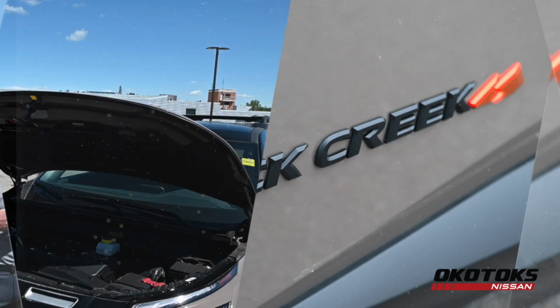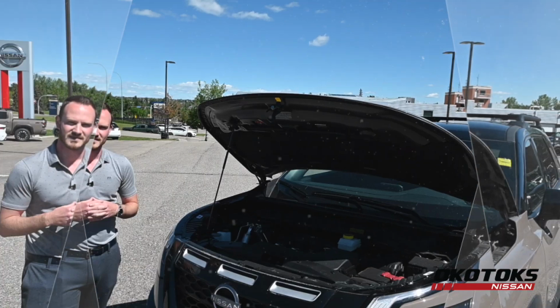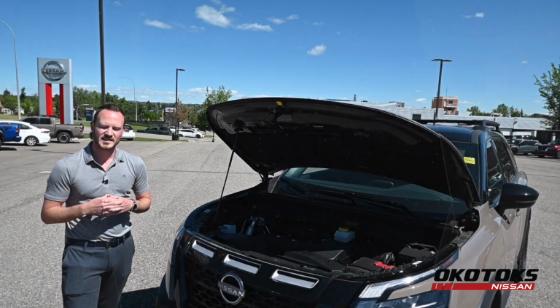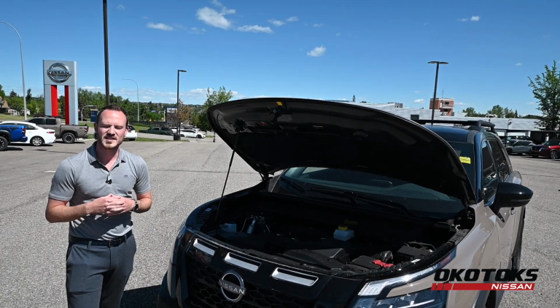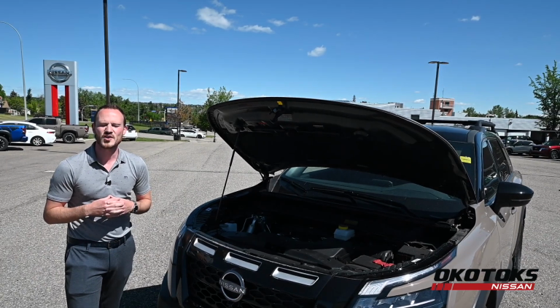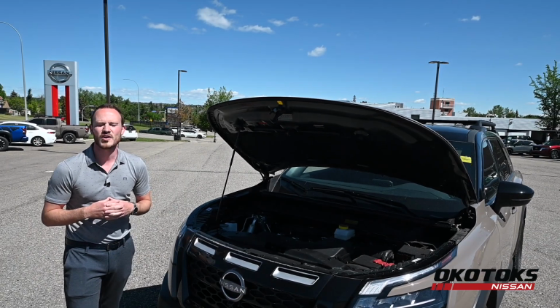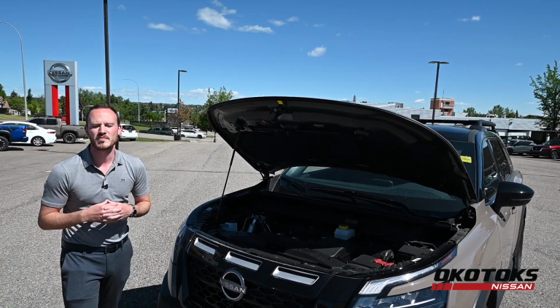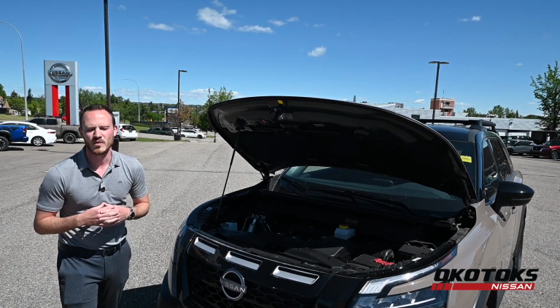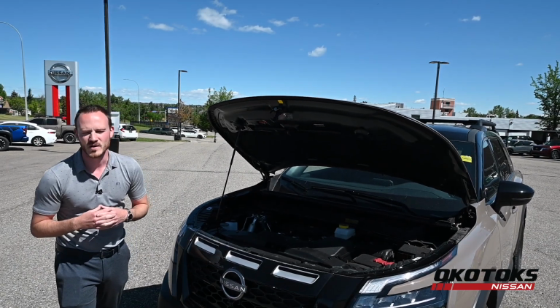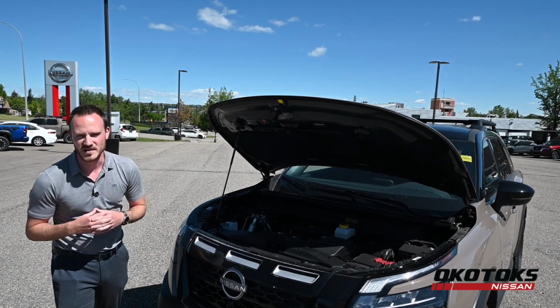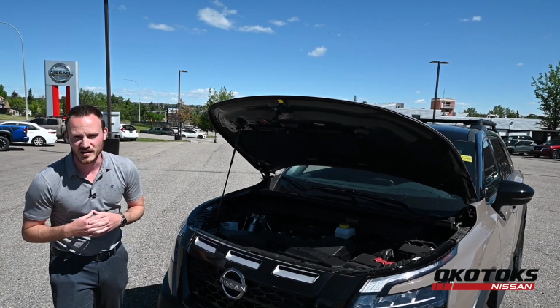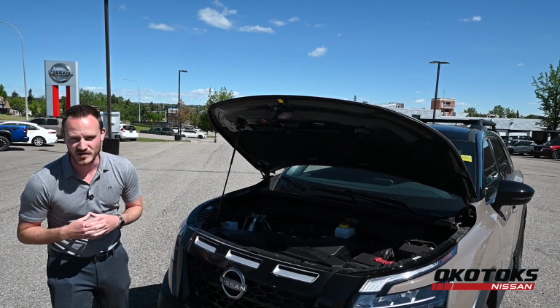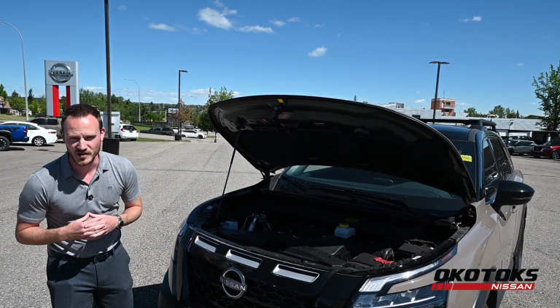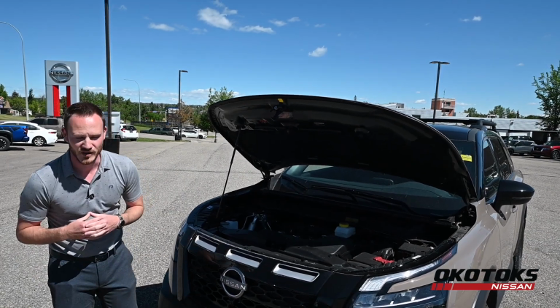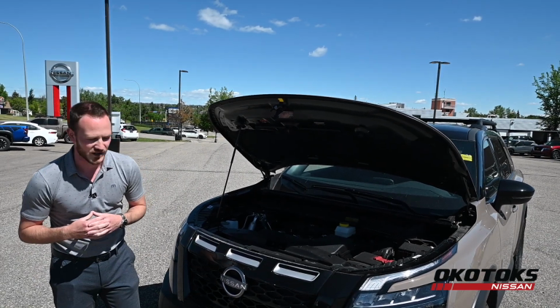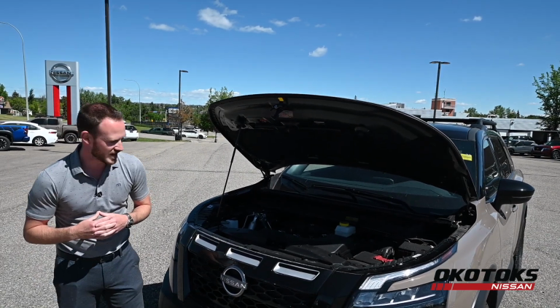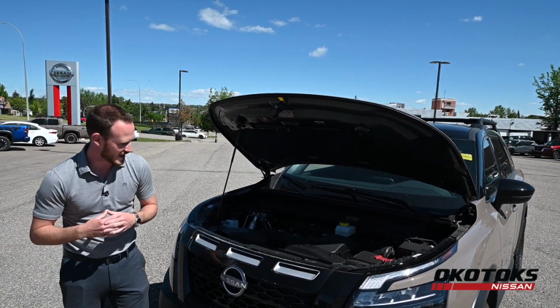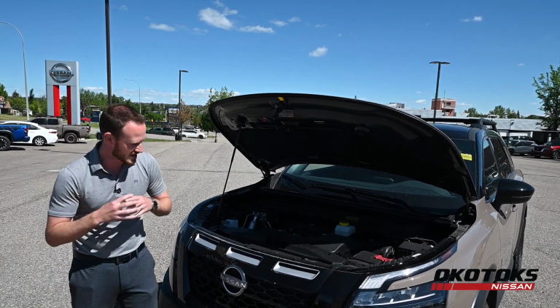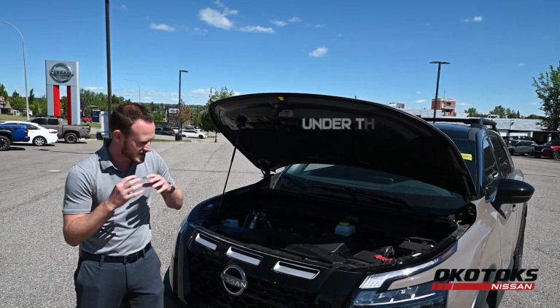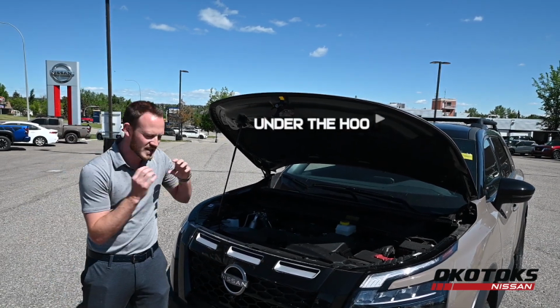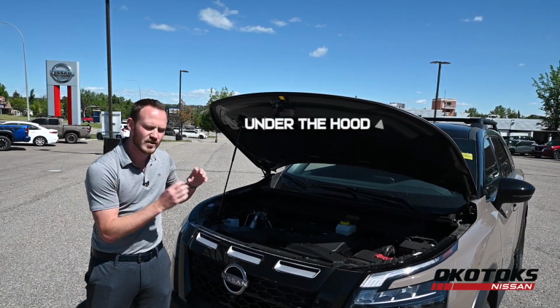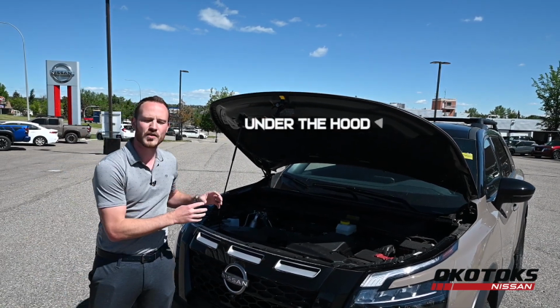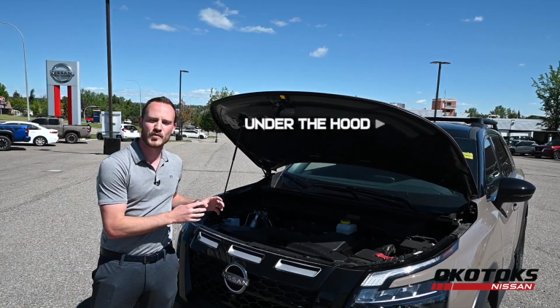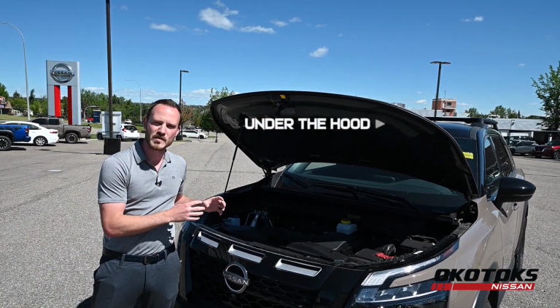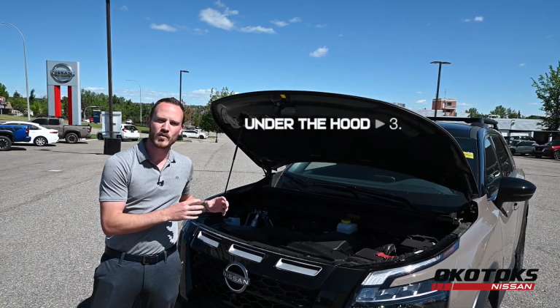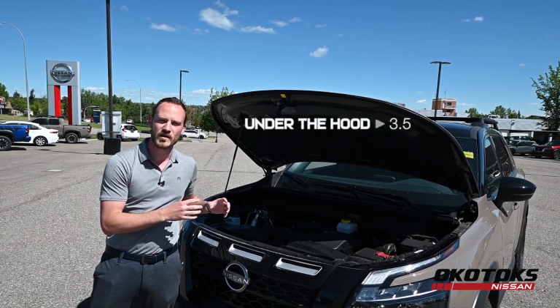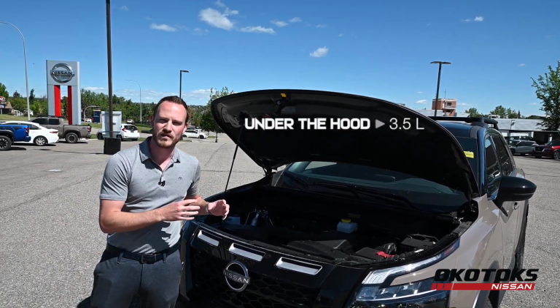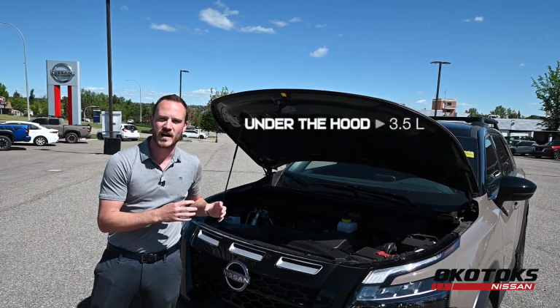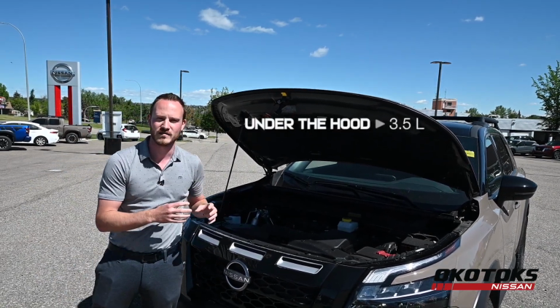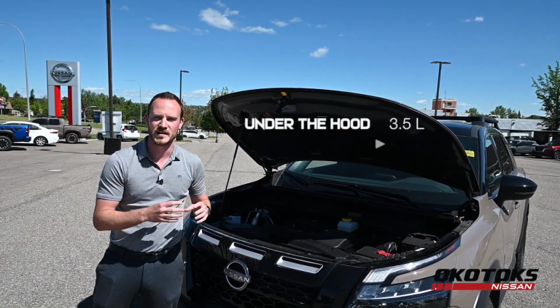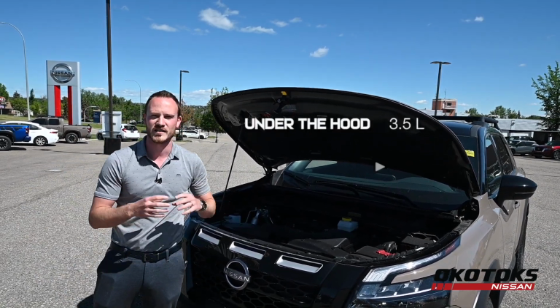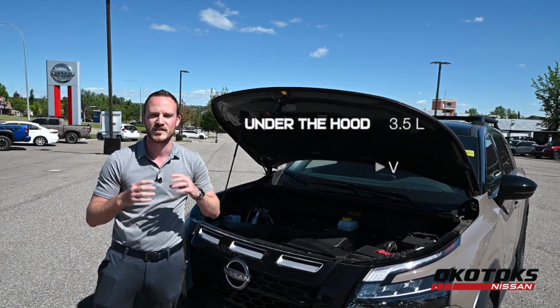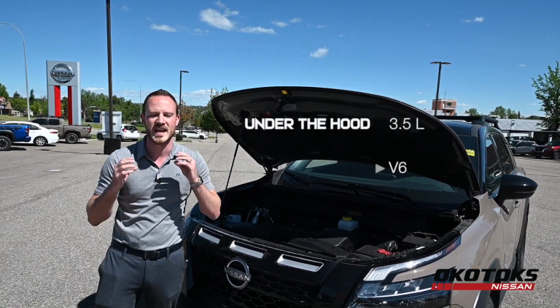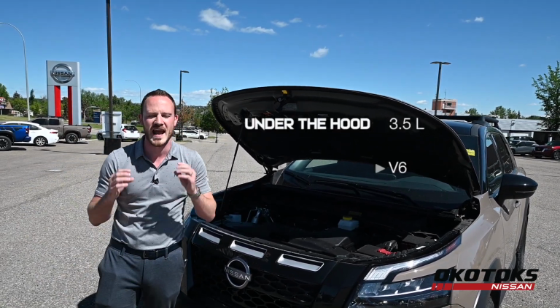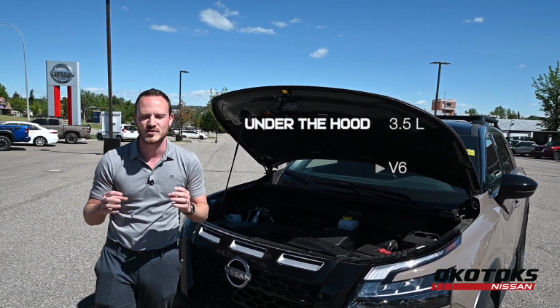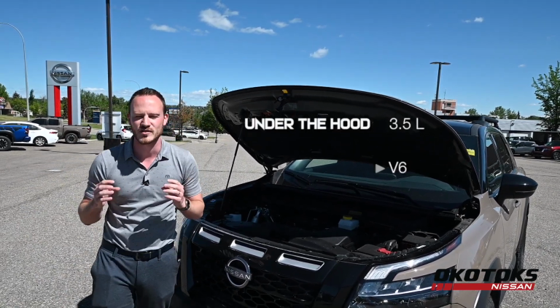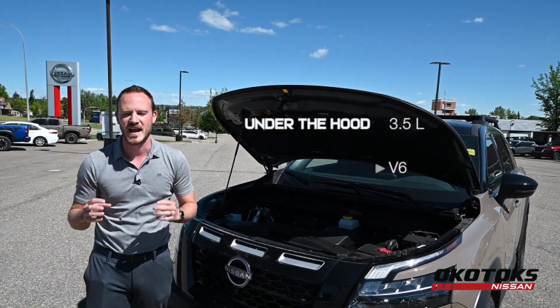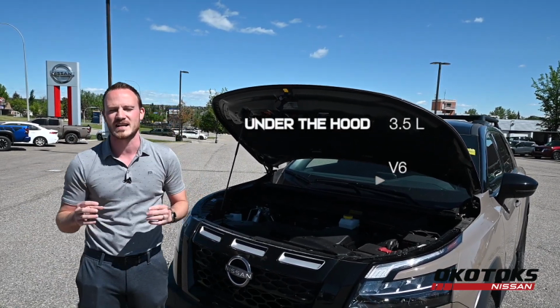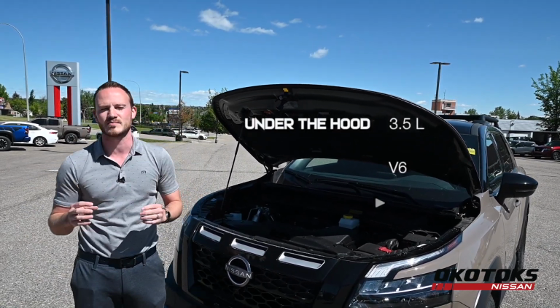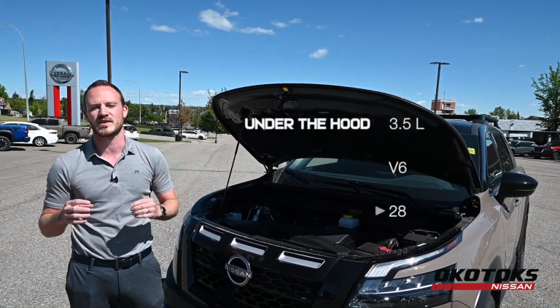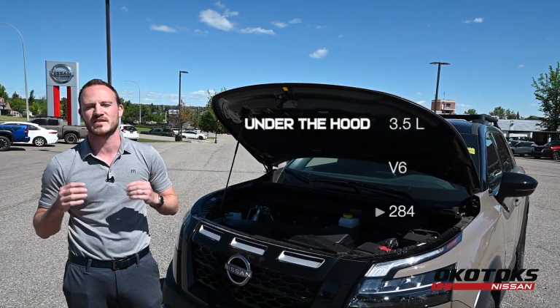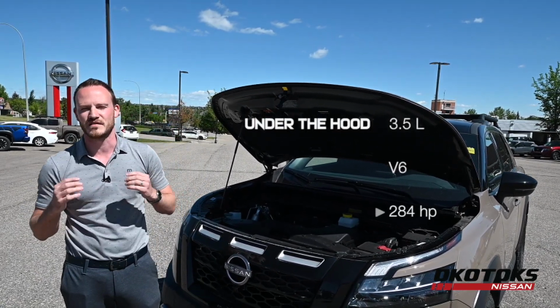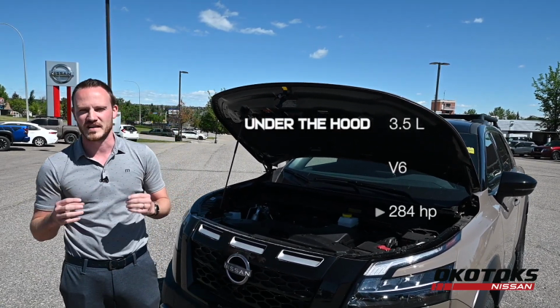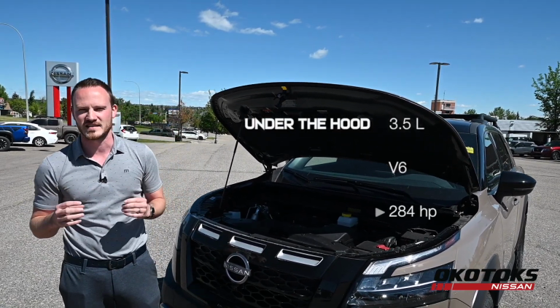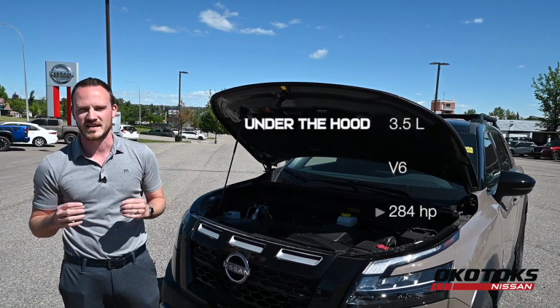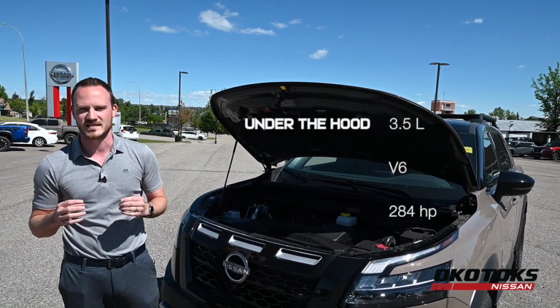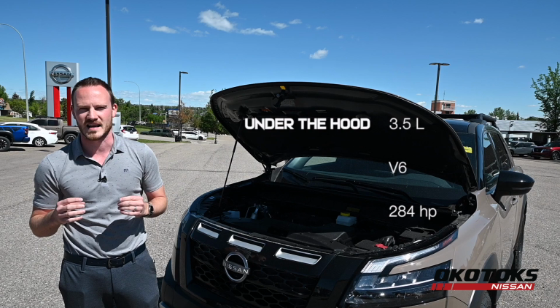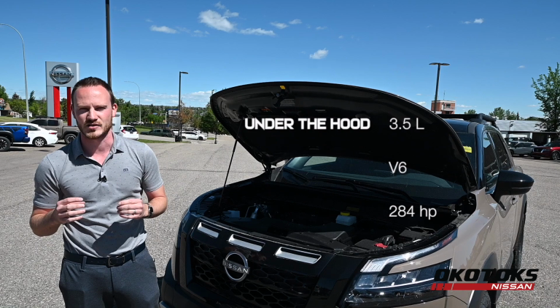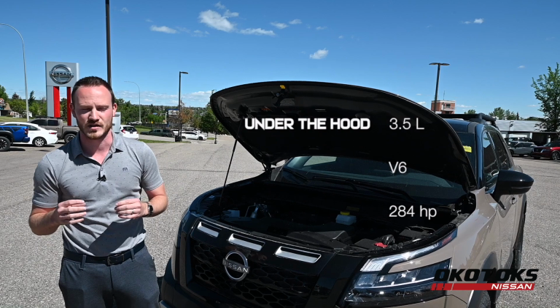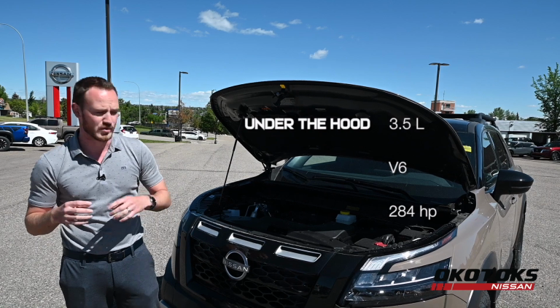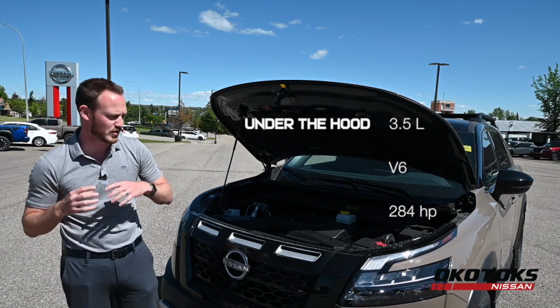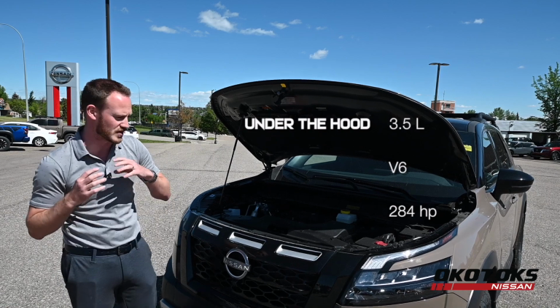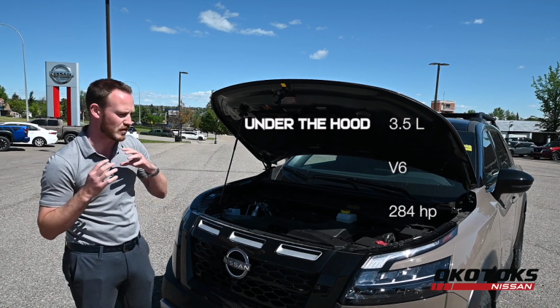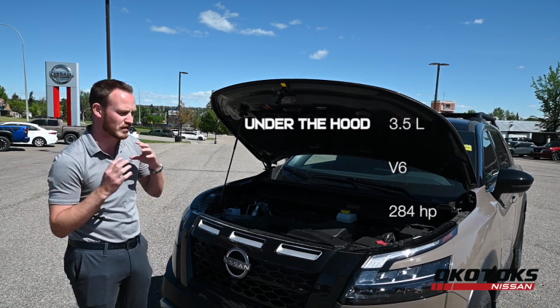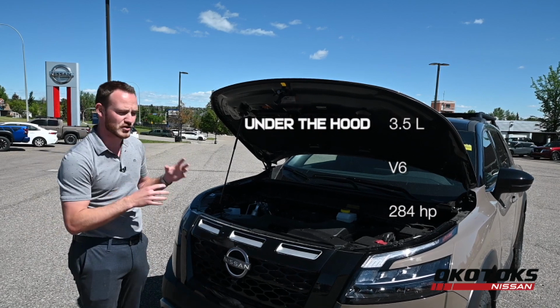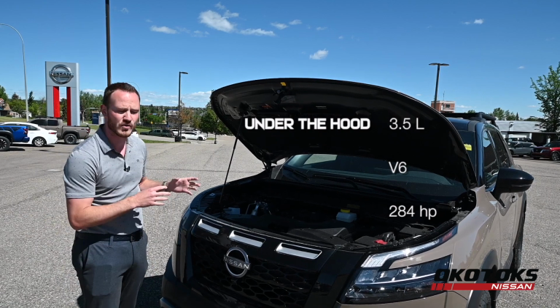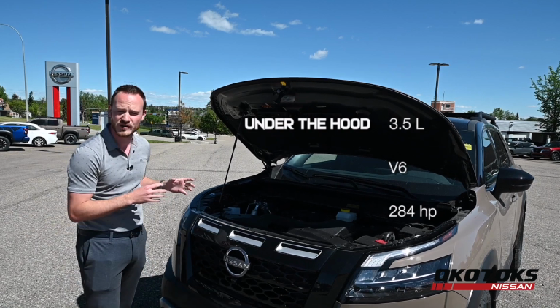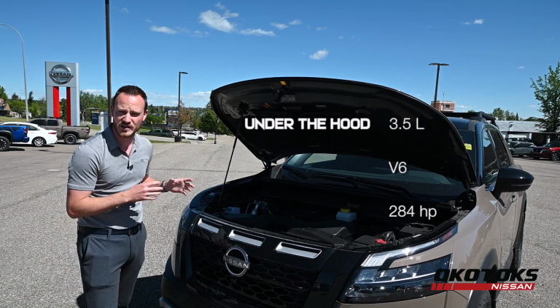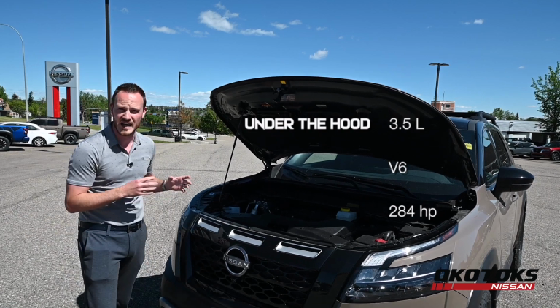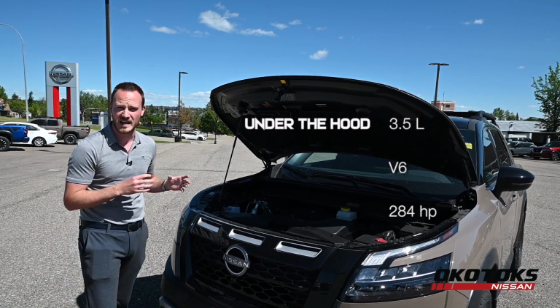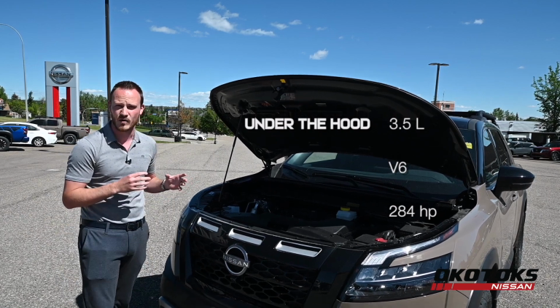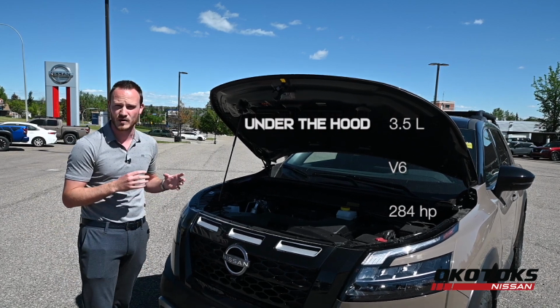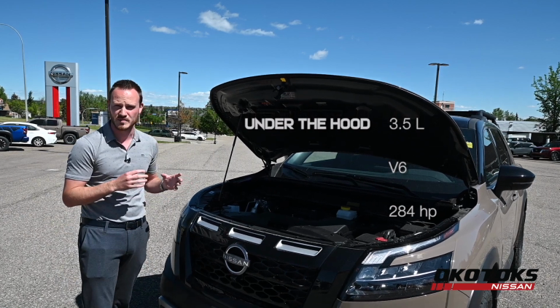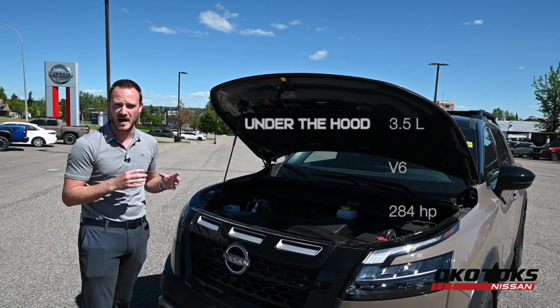Let's talk about what's under the hood. It's a 3.5 liter naturally aspirated V6 engine producing over 280 horsepower.